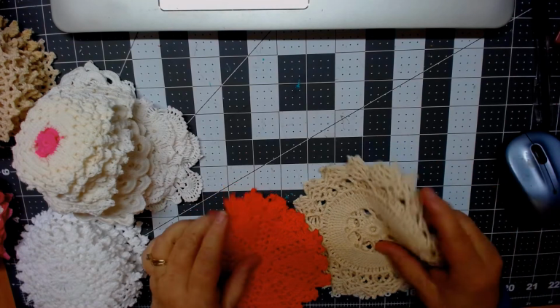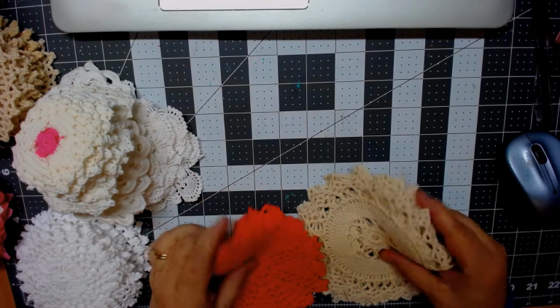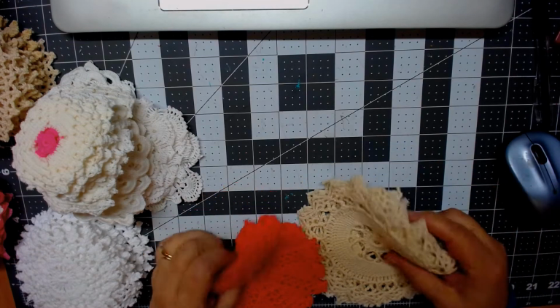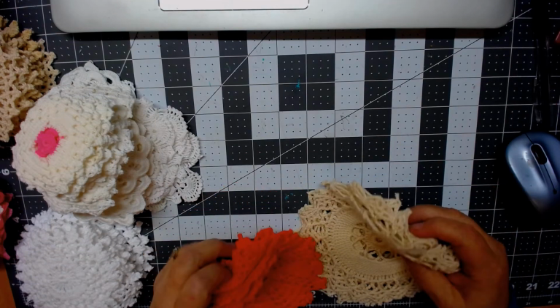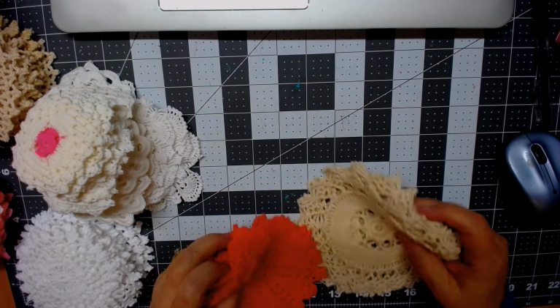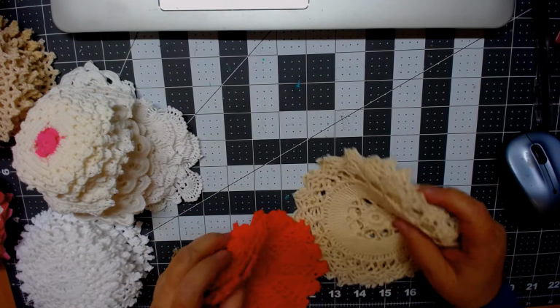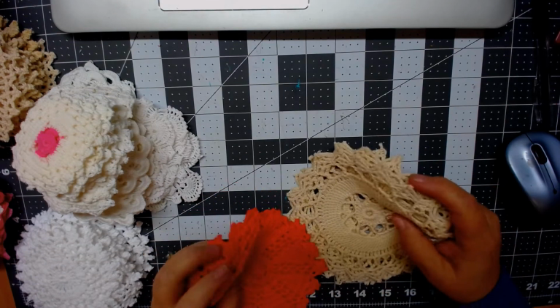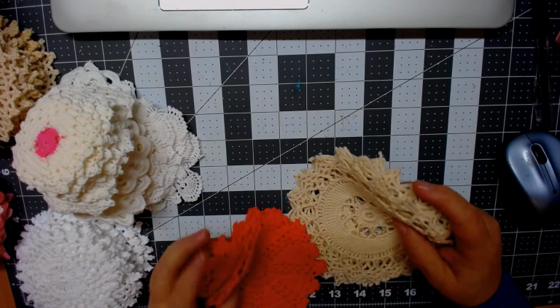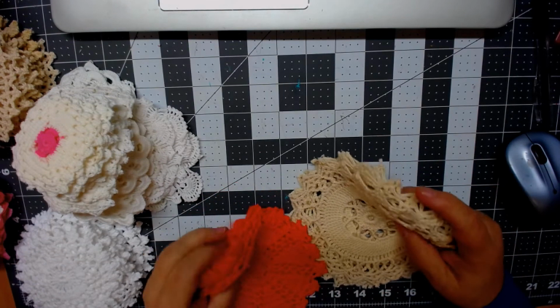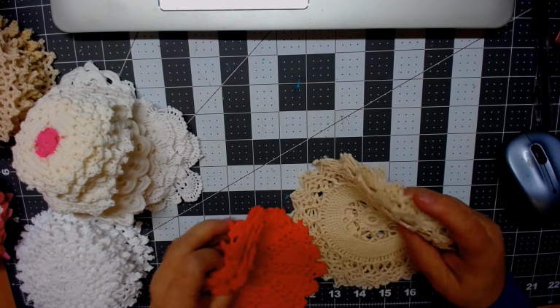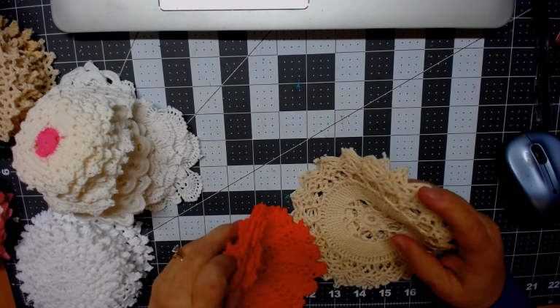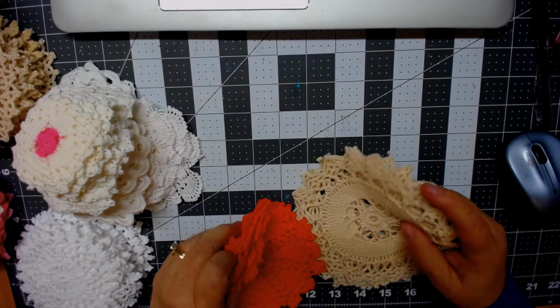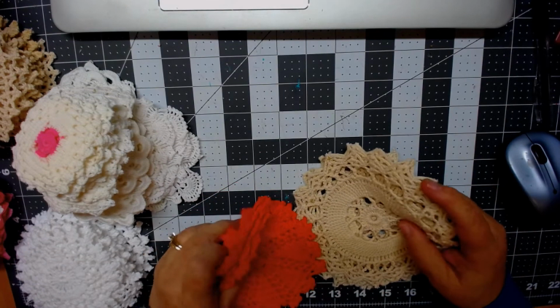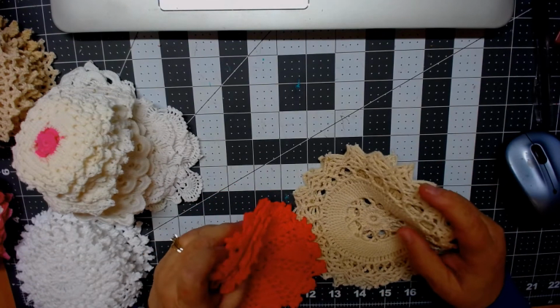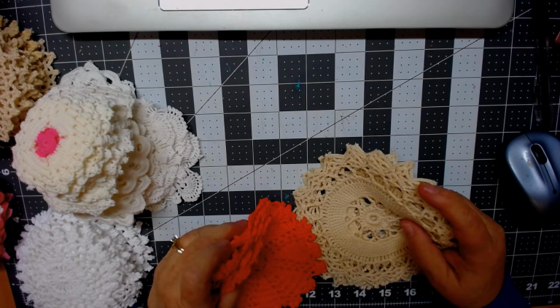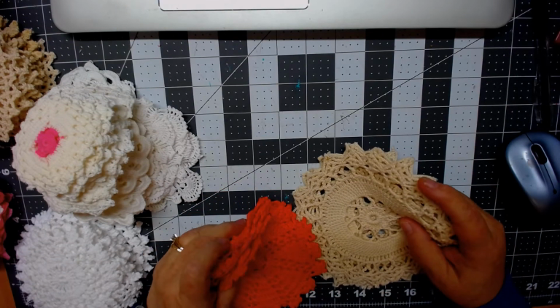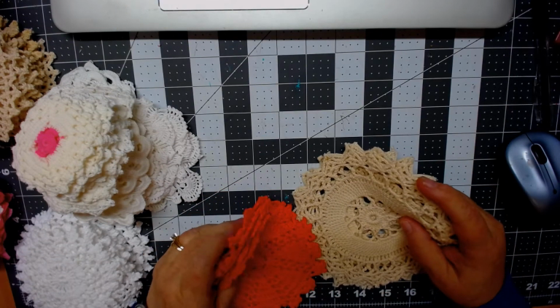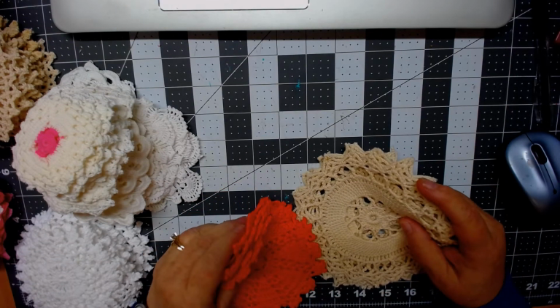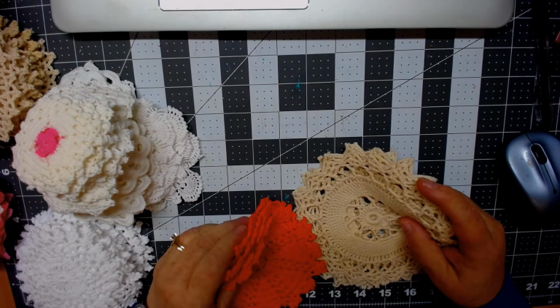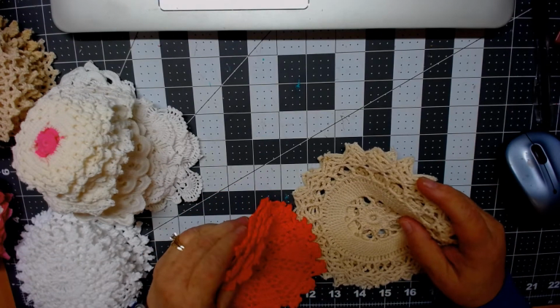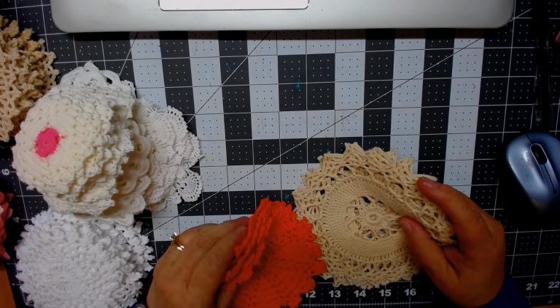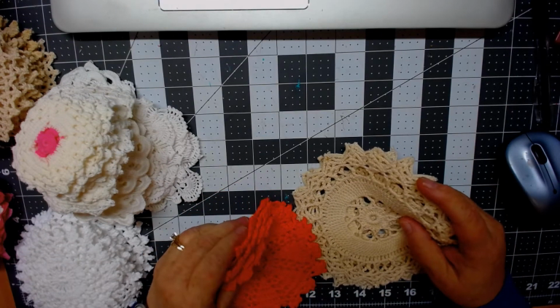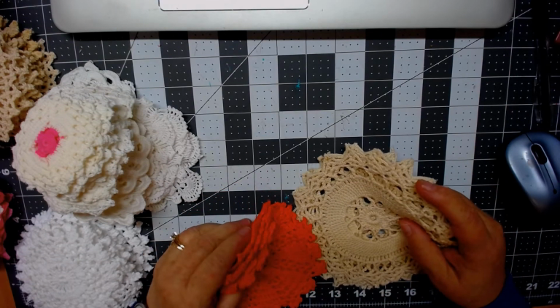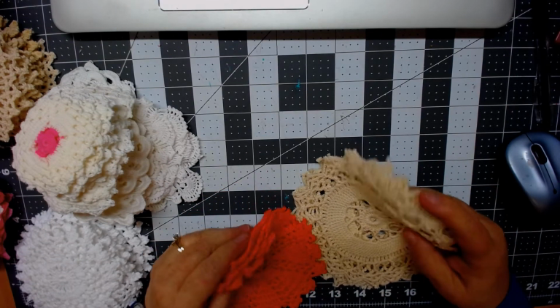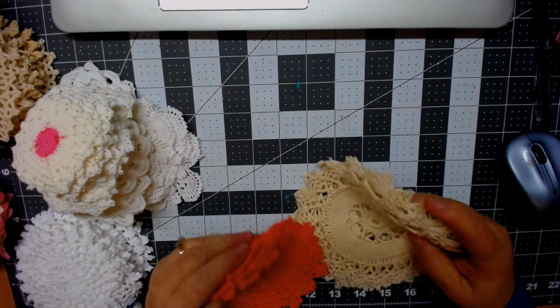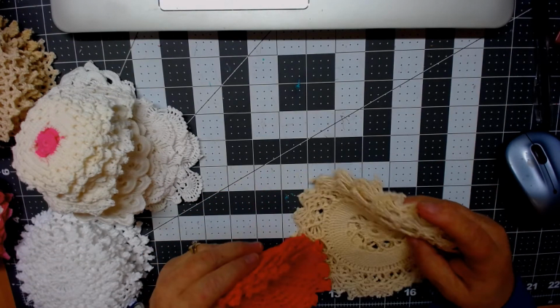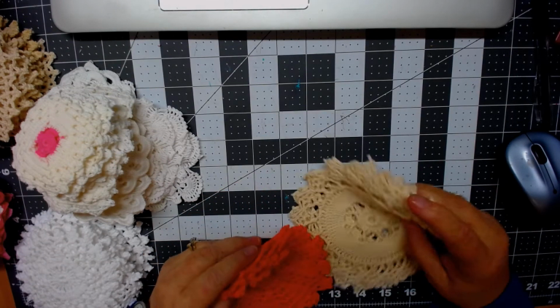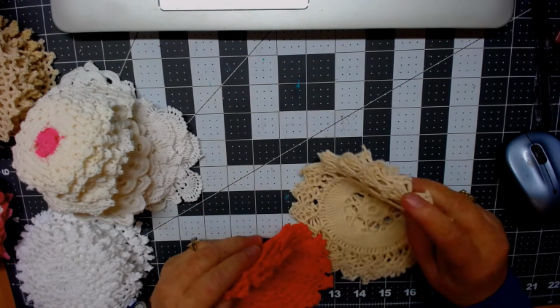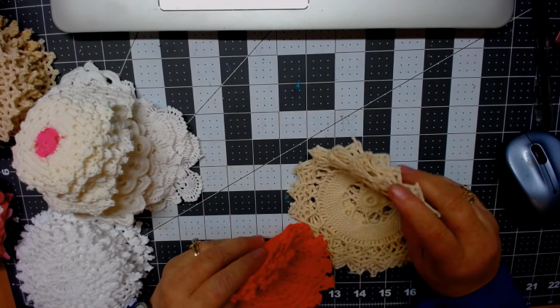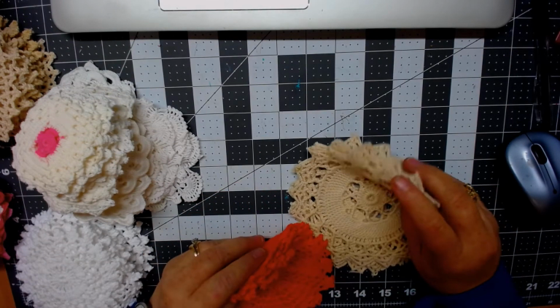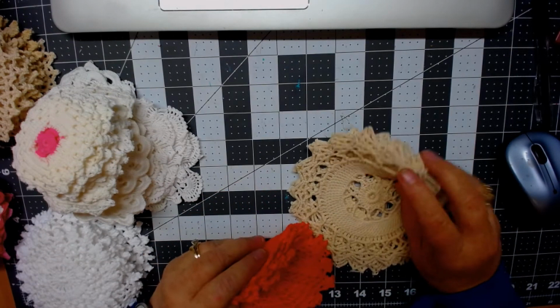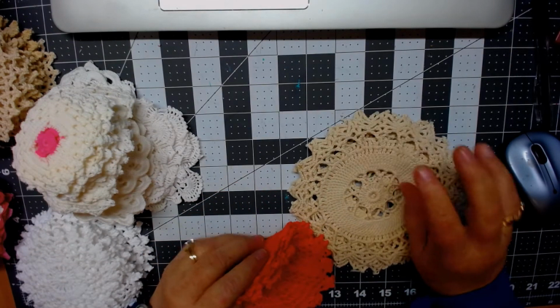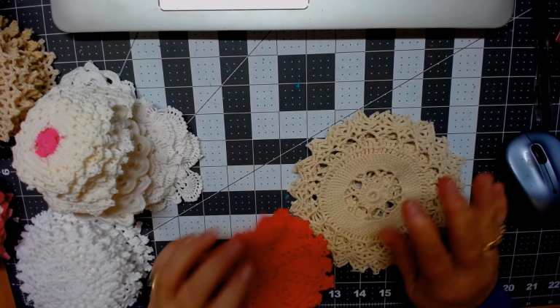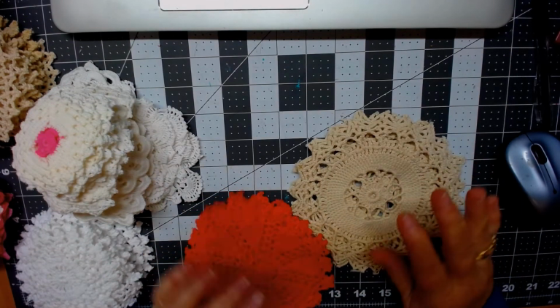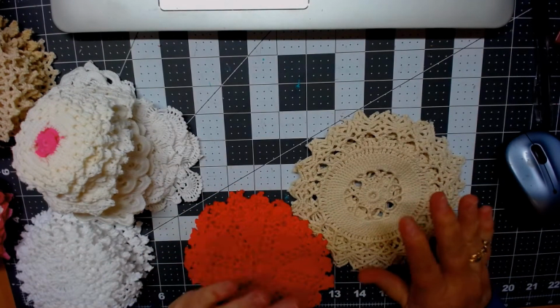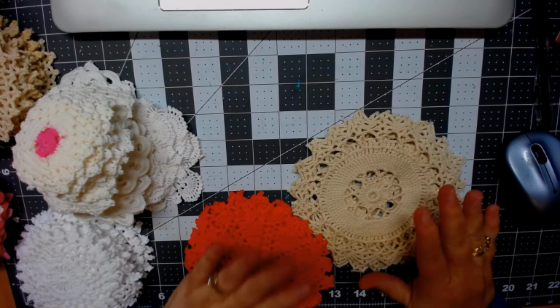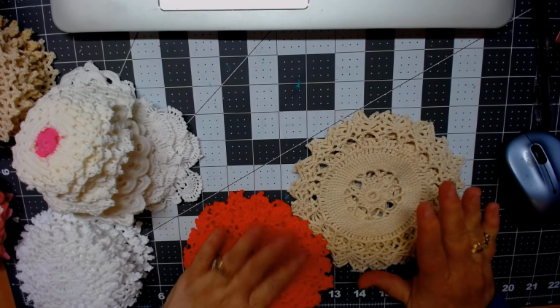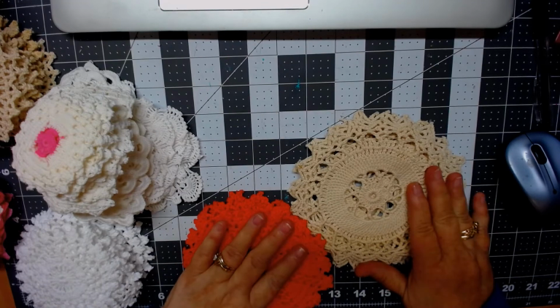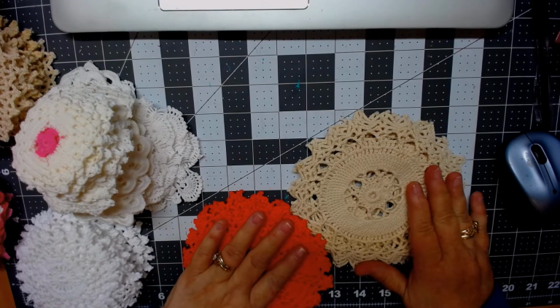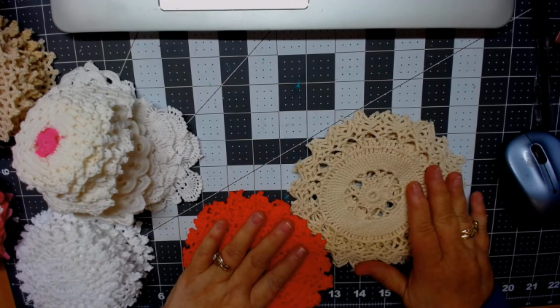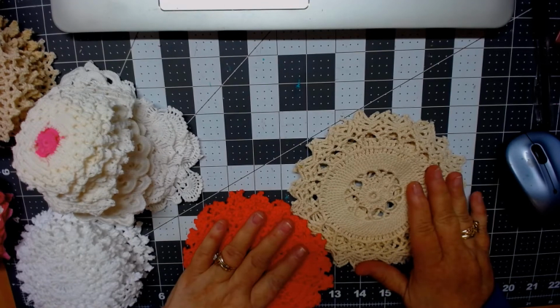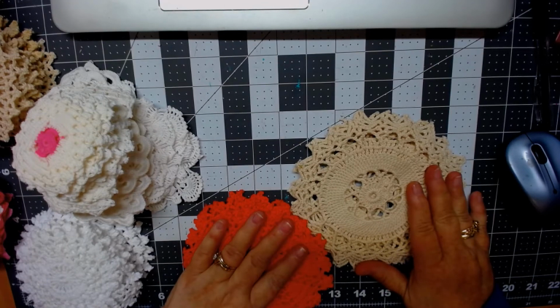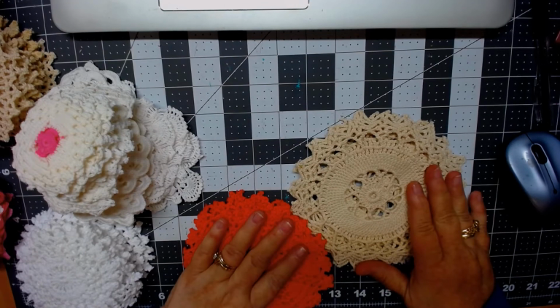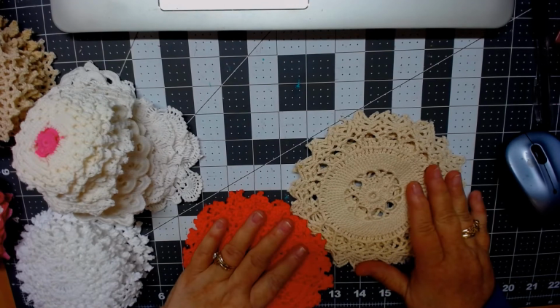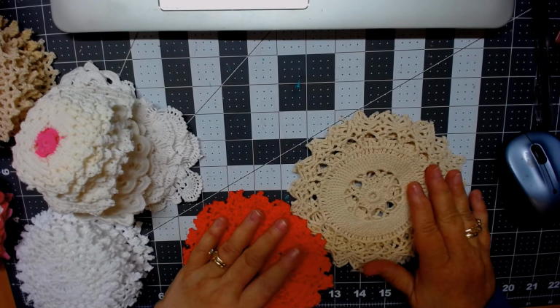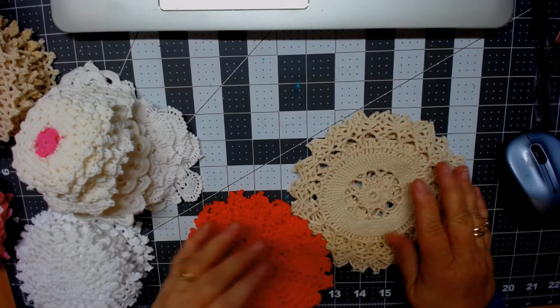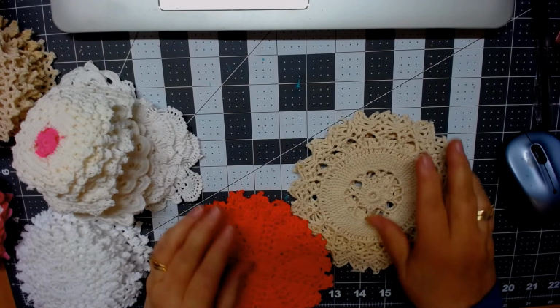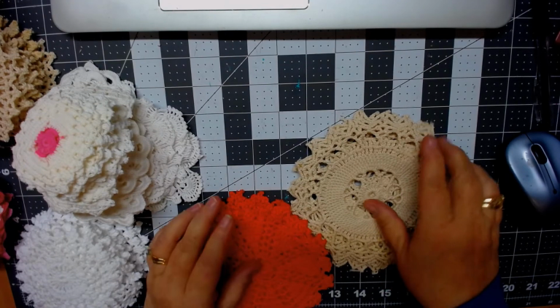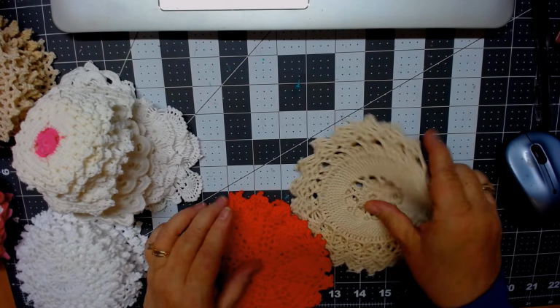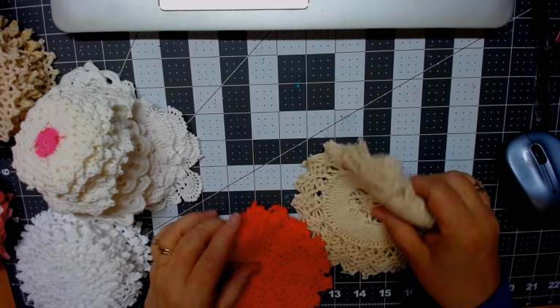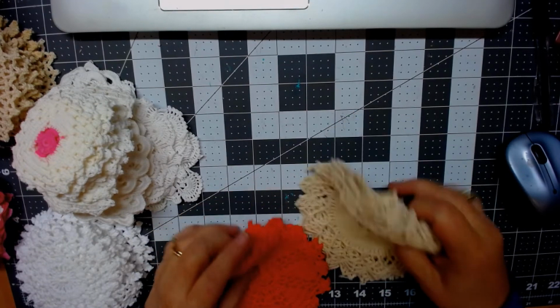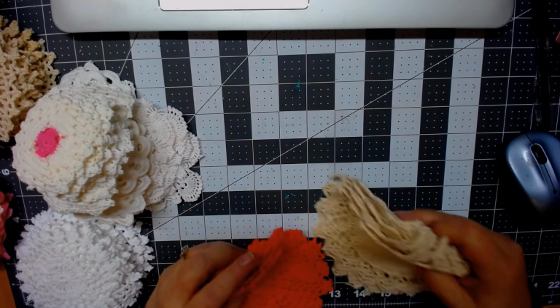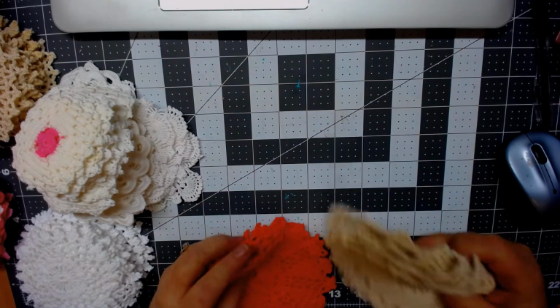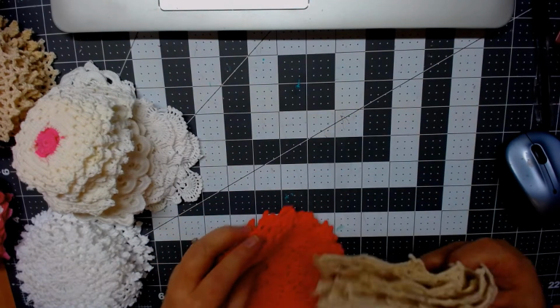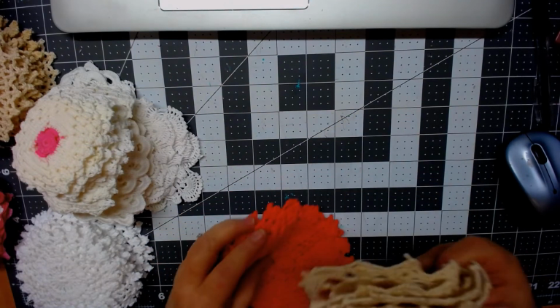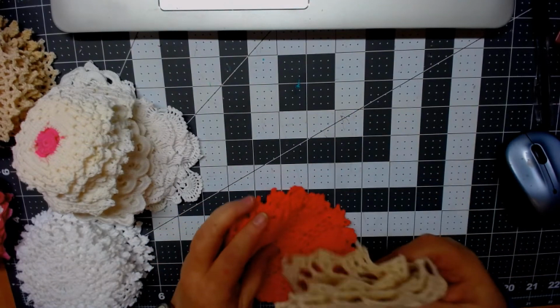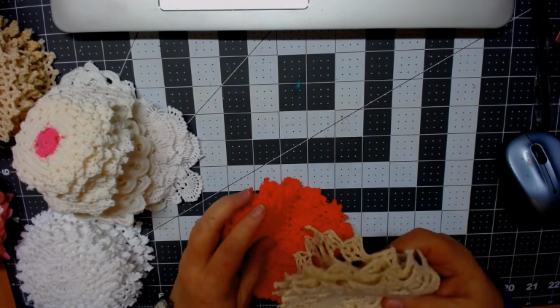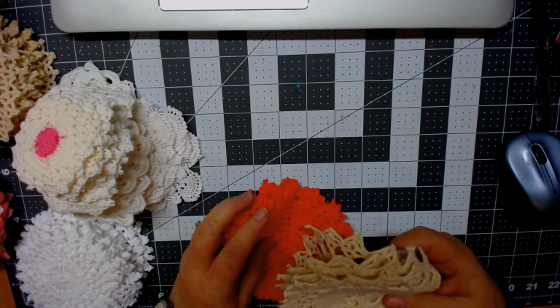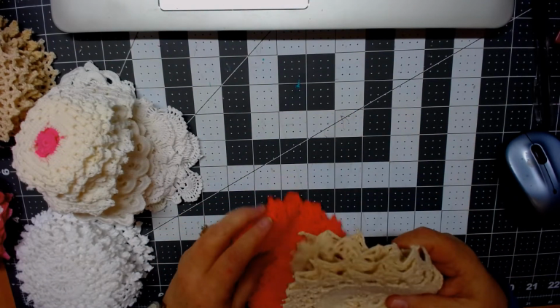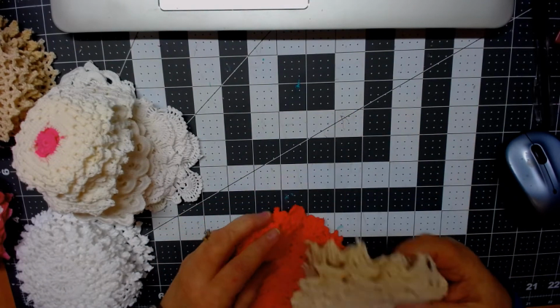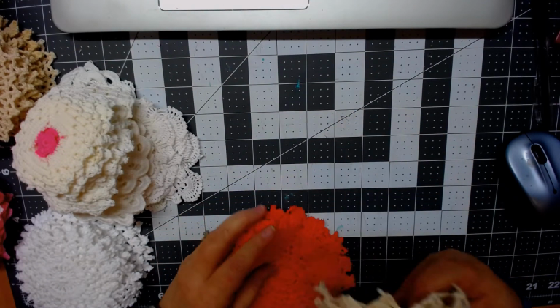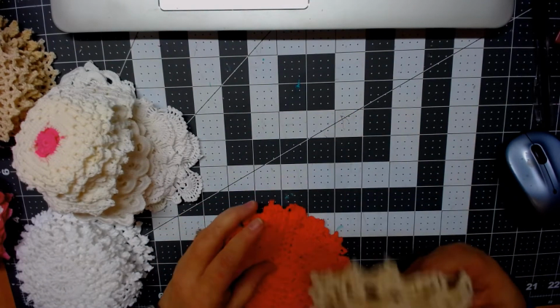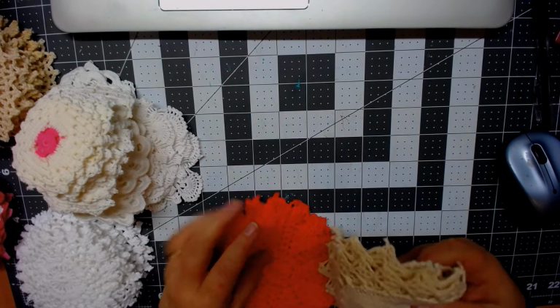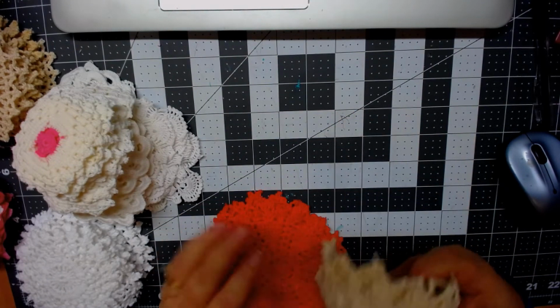Hi everybody, this is Kathy from Kathy's Cards, and I put together some doily kits, and I want you to see what's going to be in each one of them.